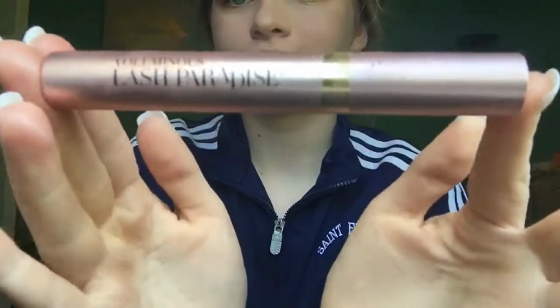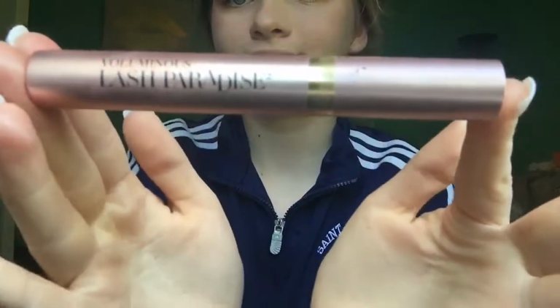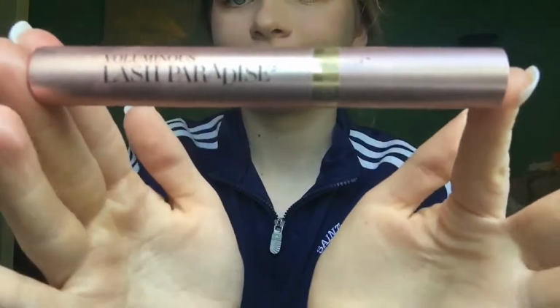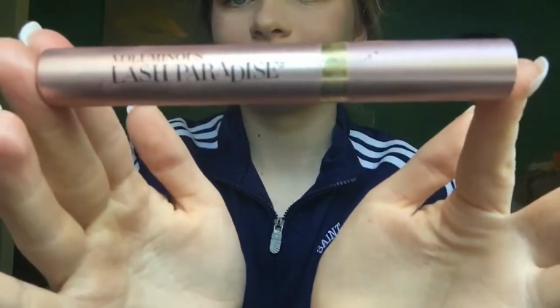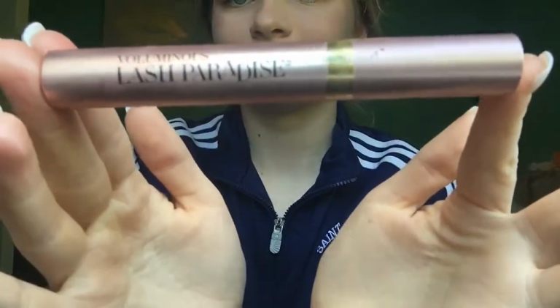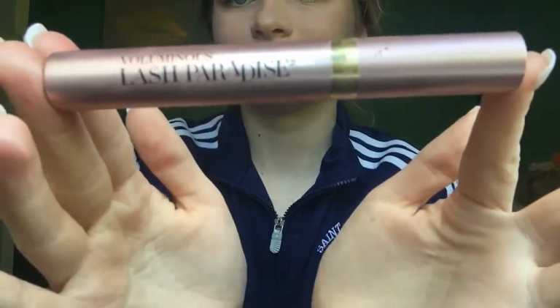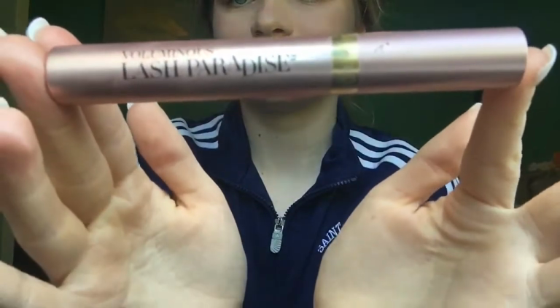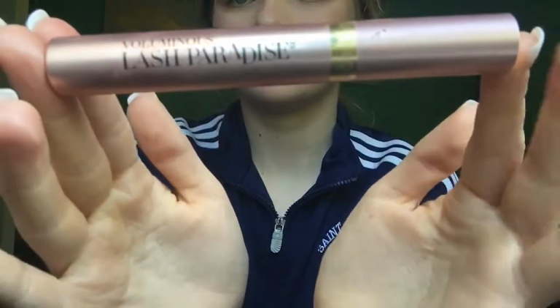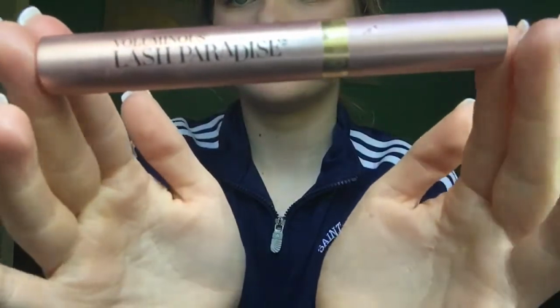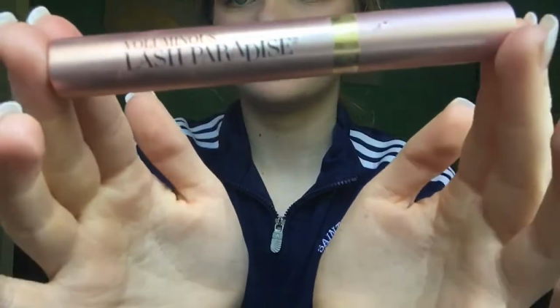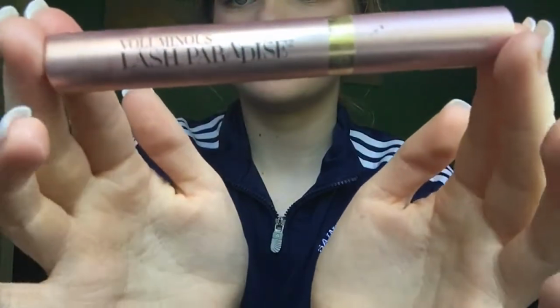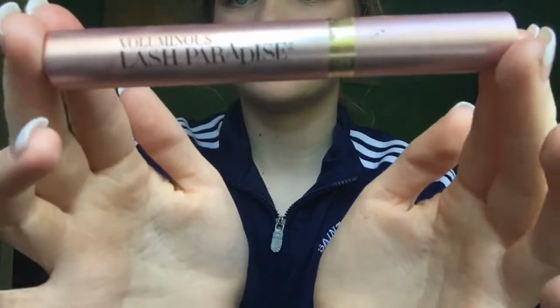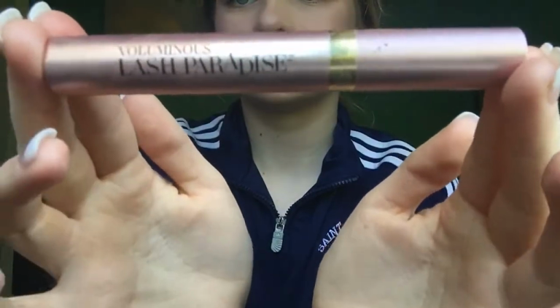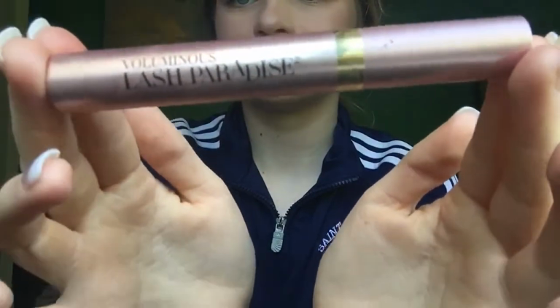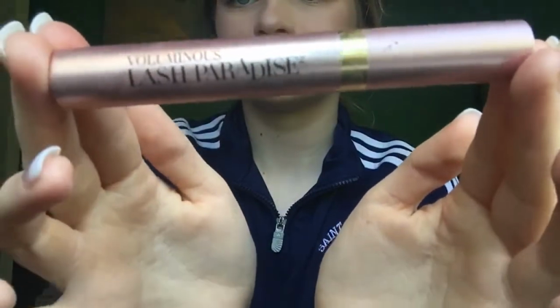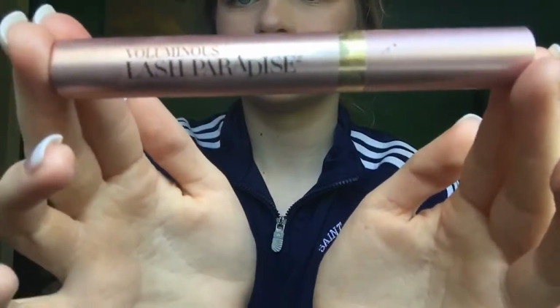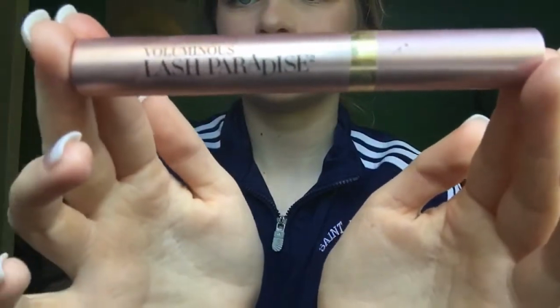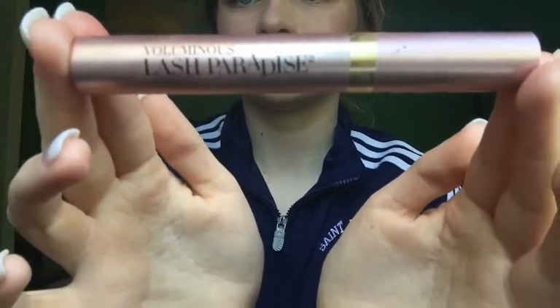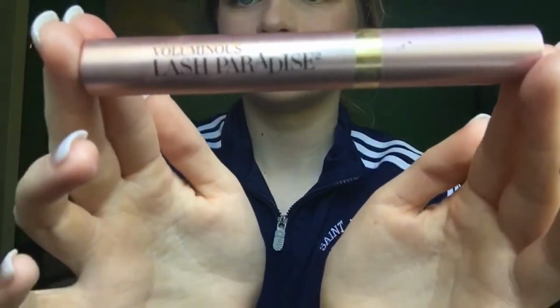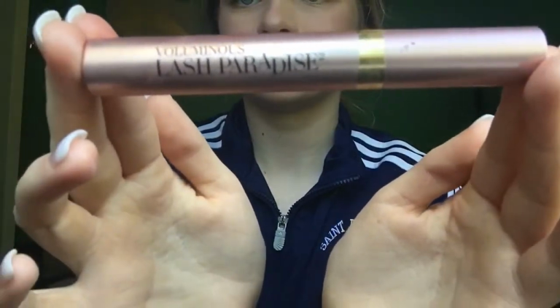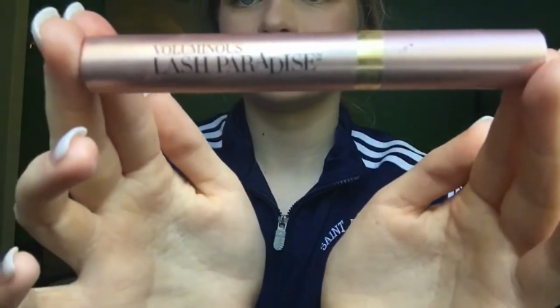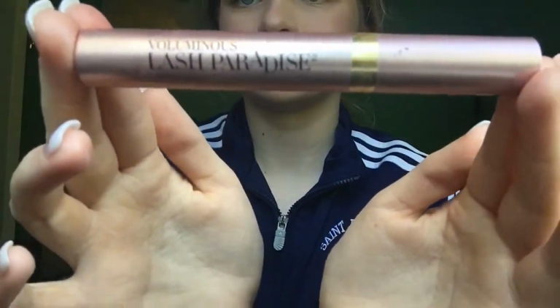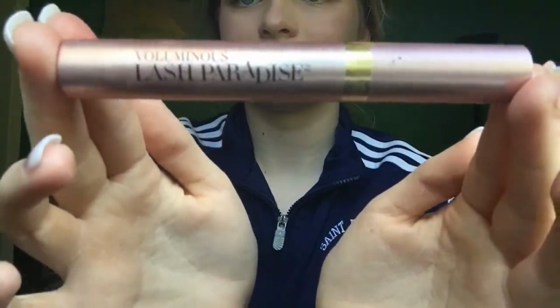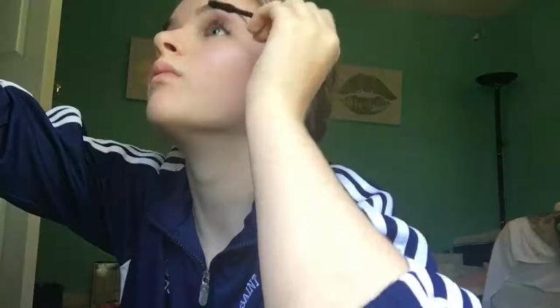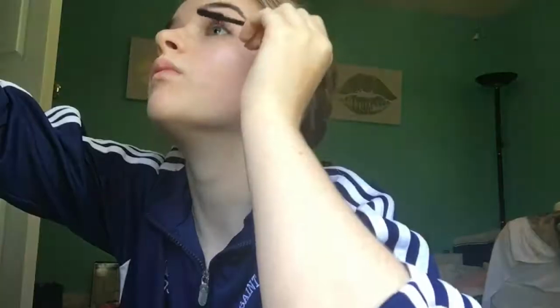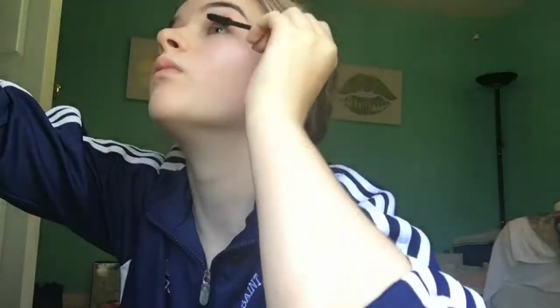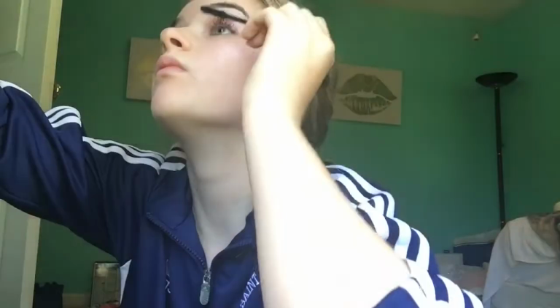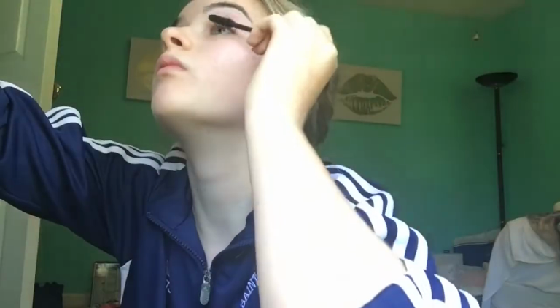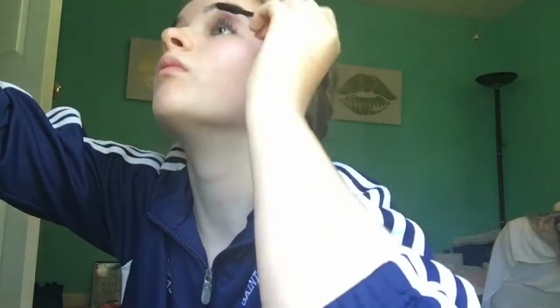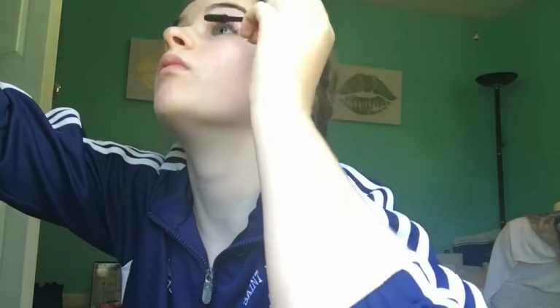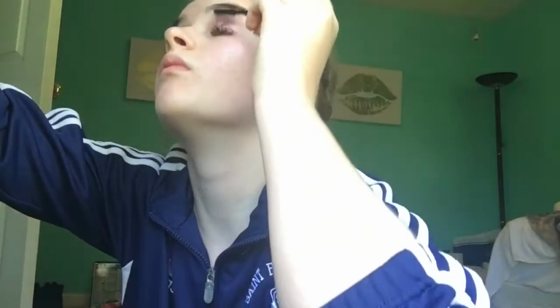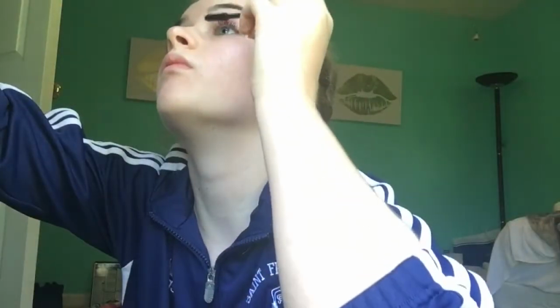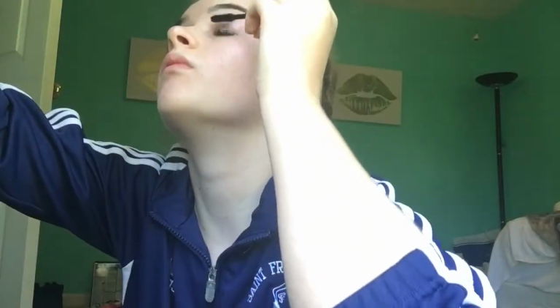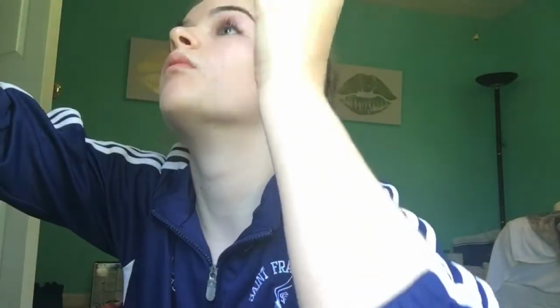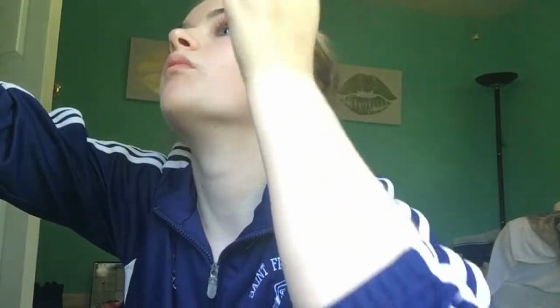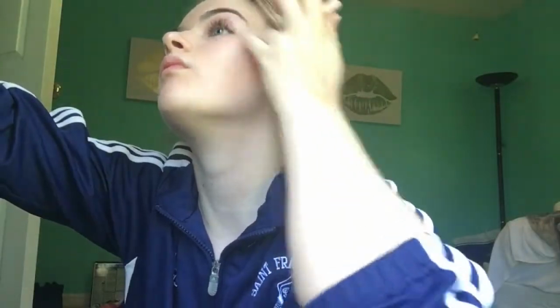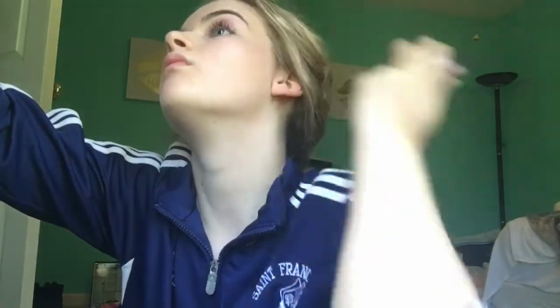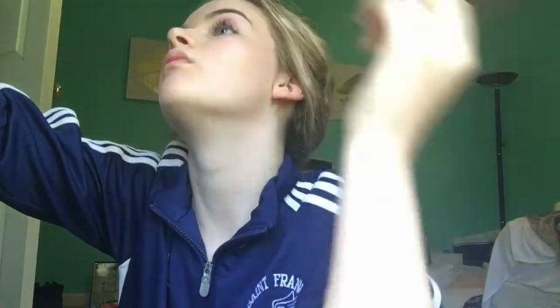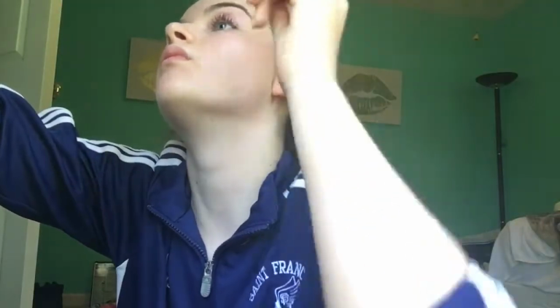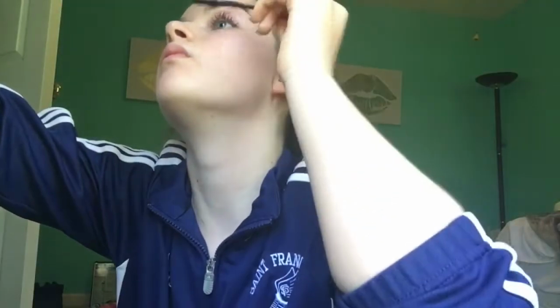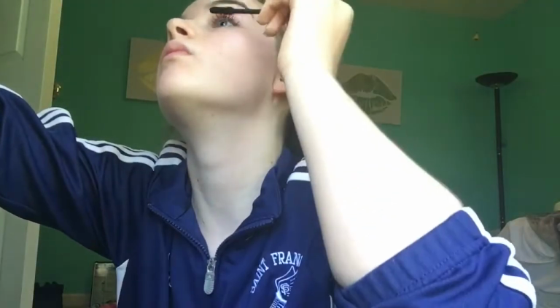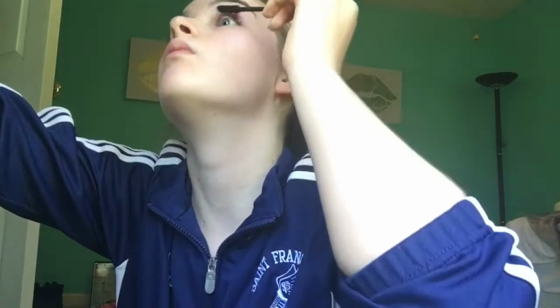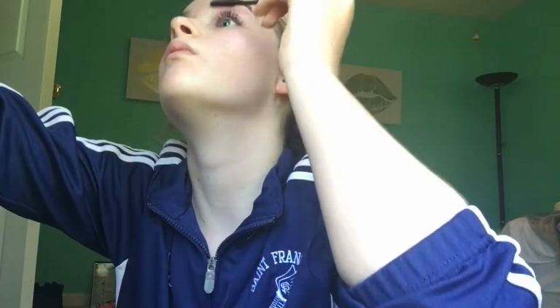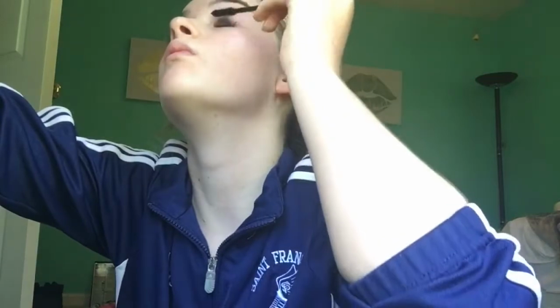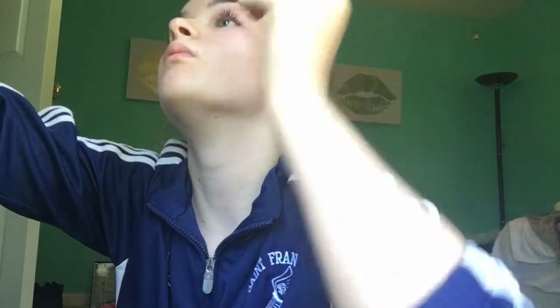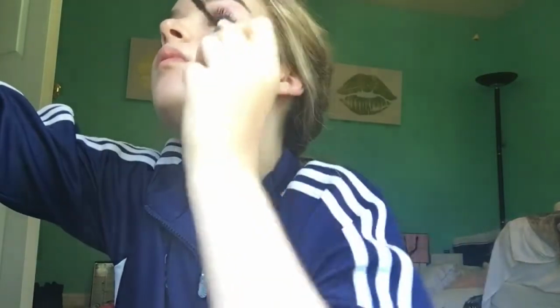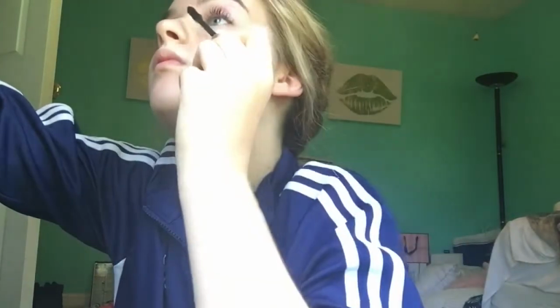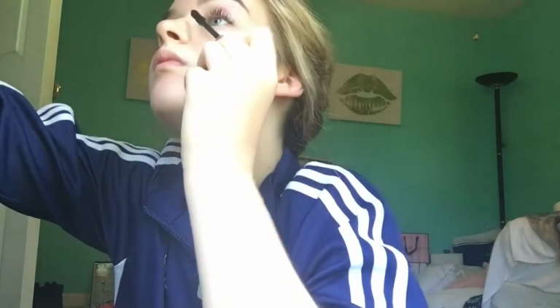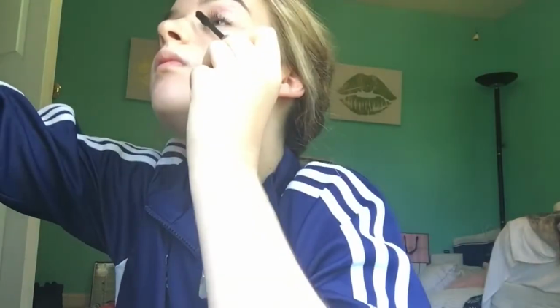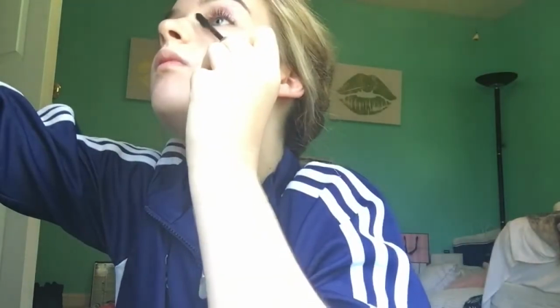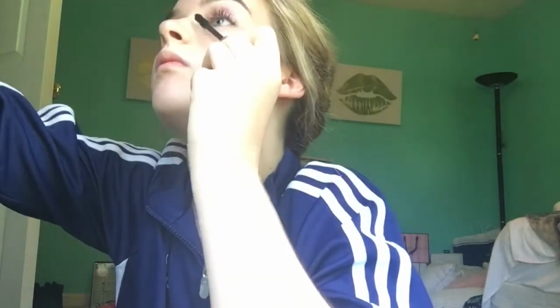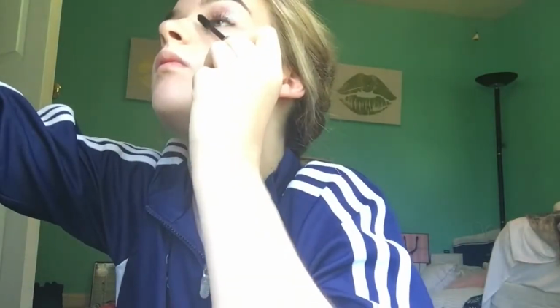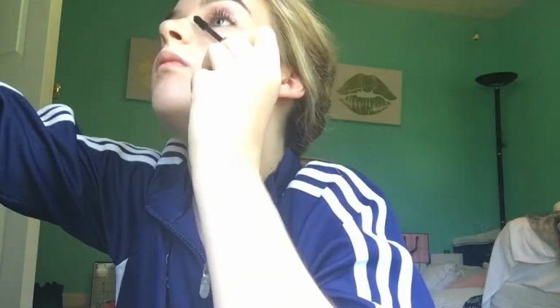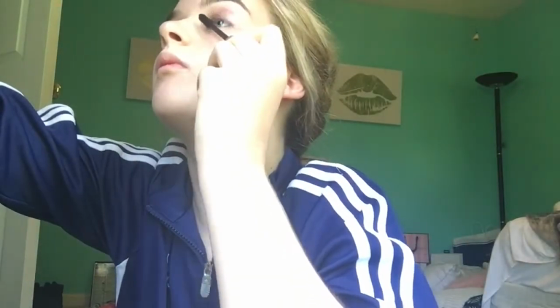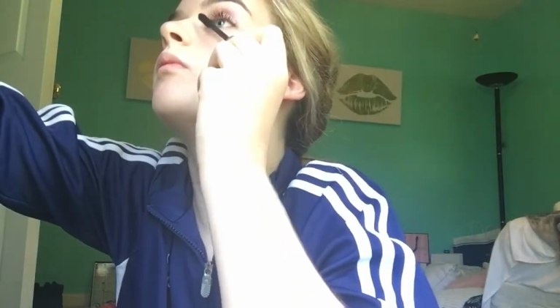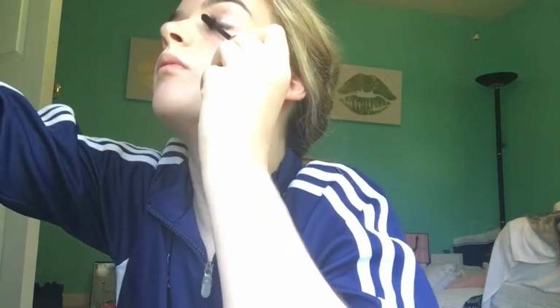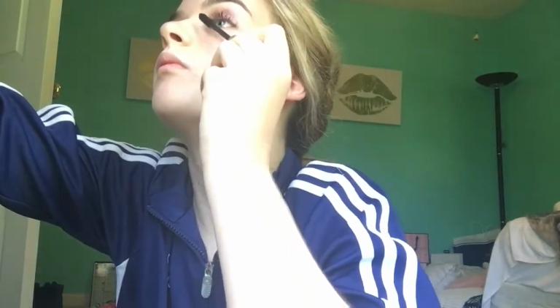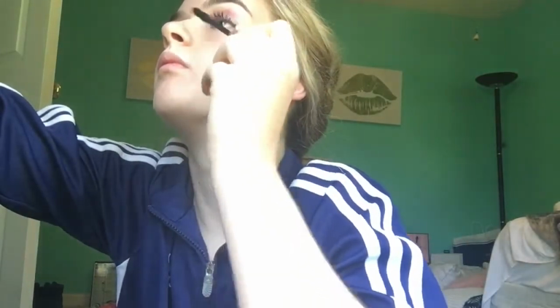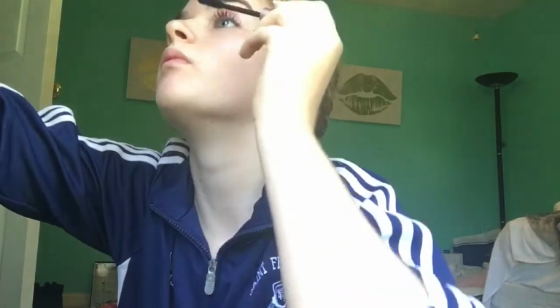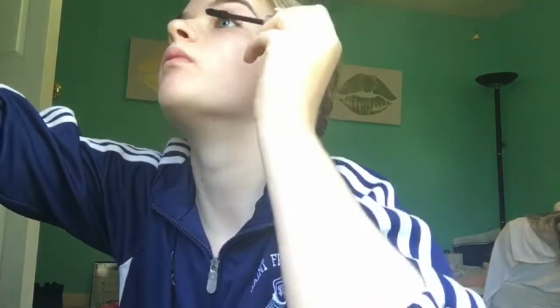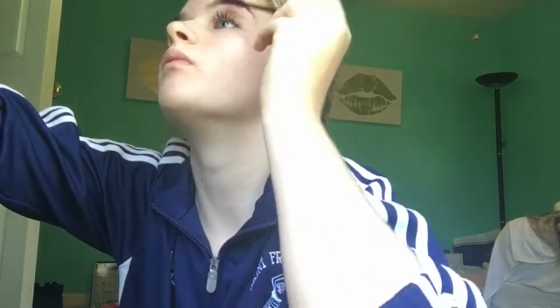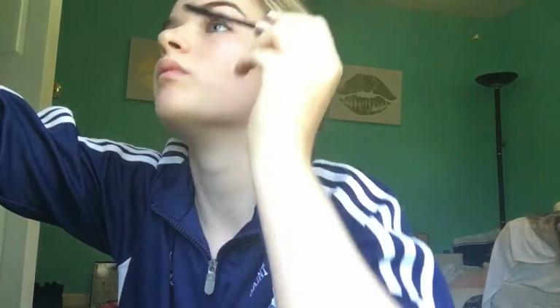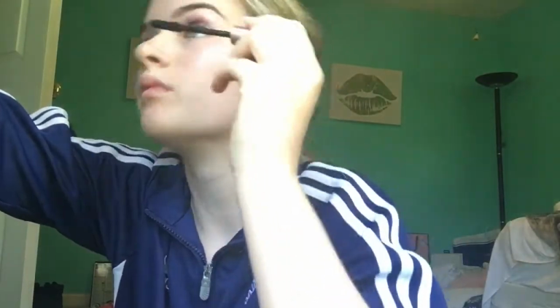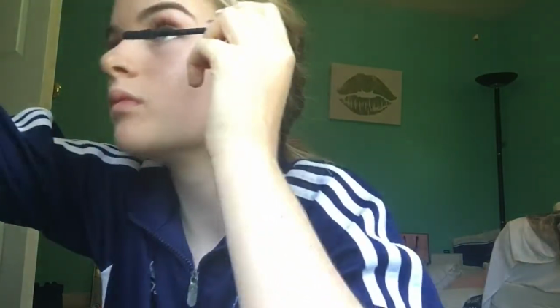I use the Lash Paradise by L'Oreal, and this stuff is so good, I'm telling you — it looks like you have on fake eyelashes. I really like it.